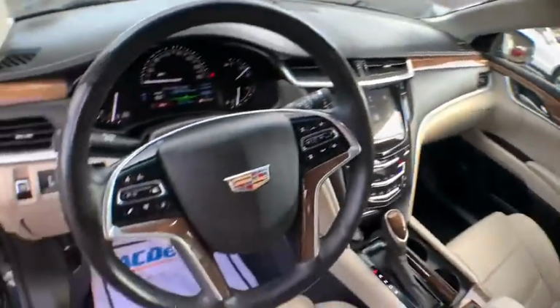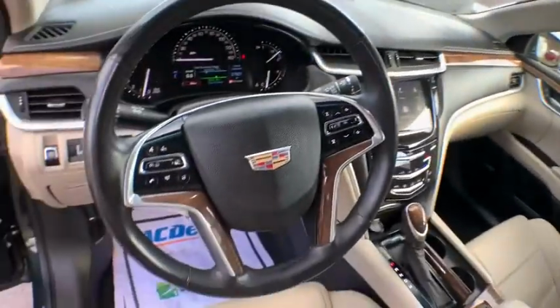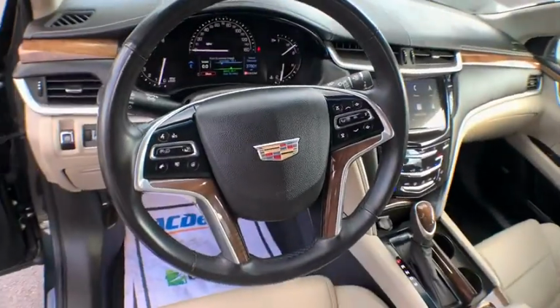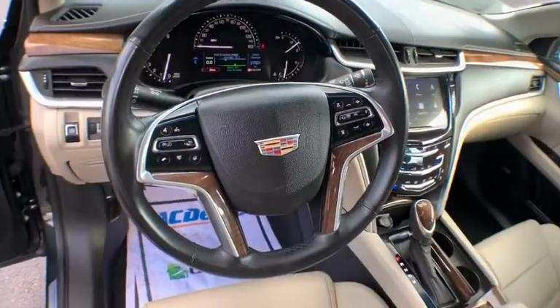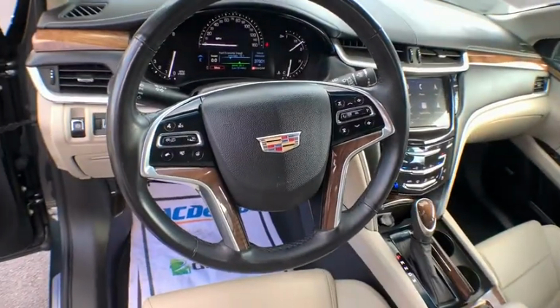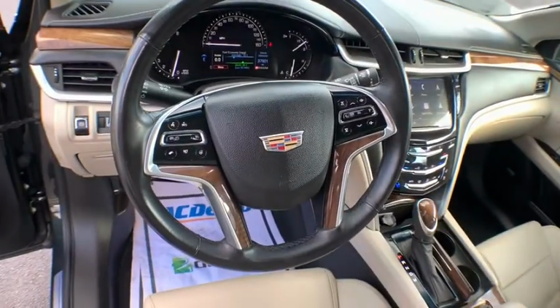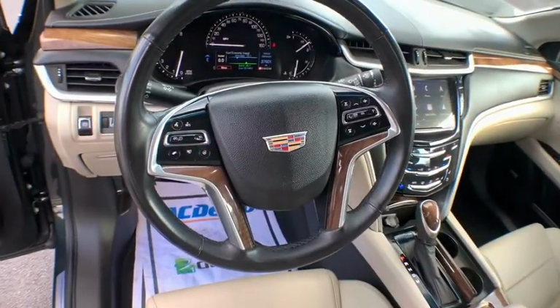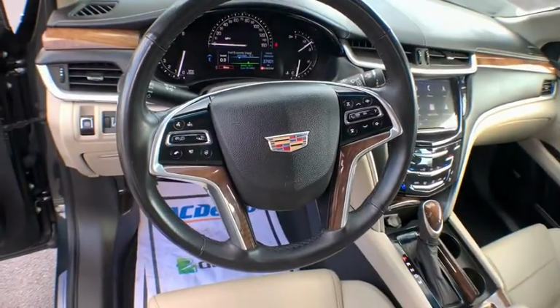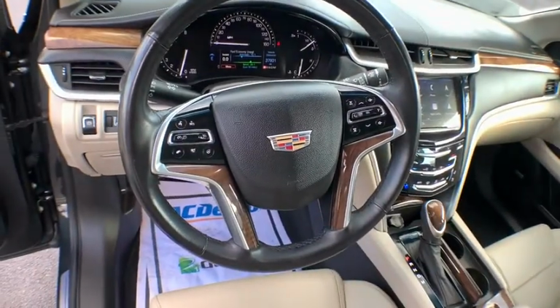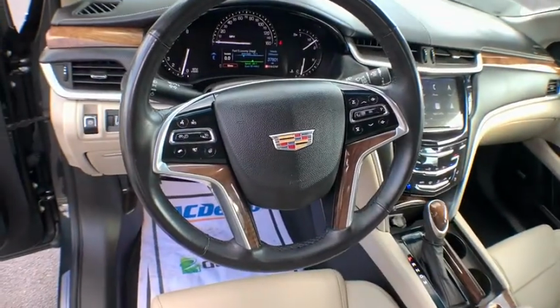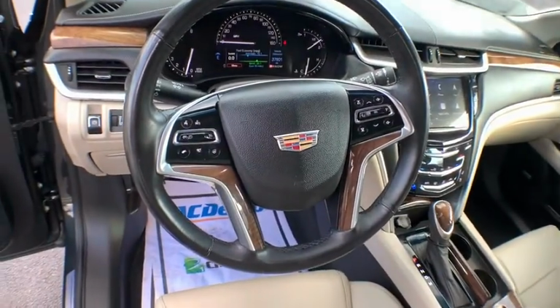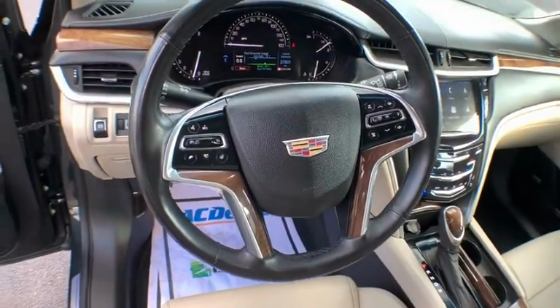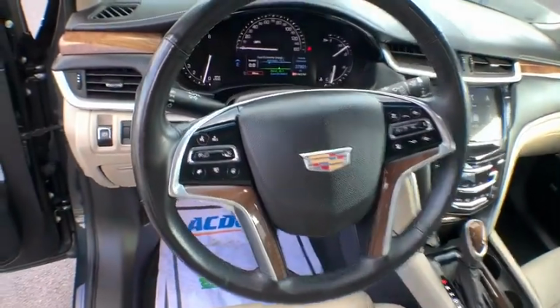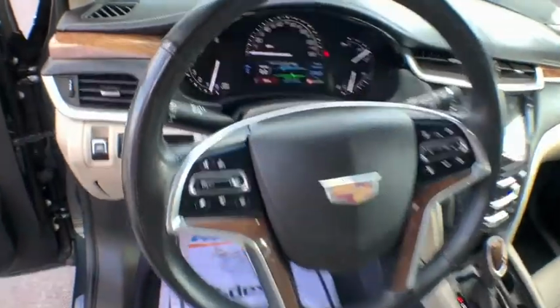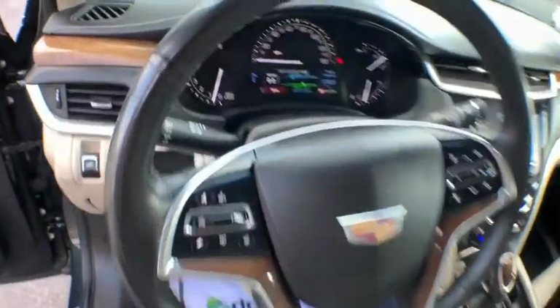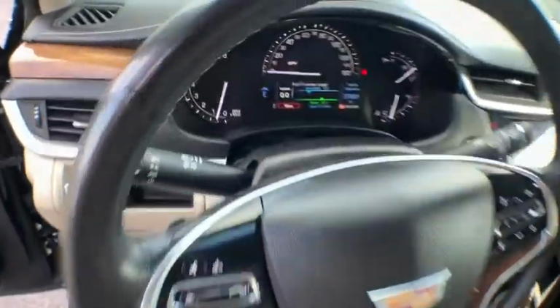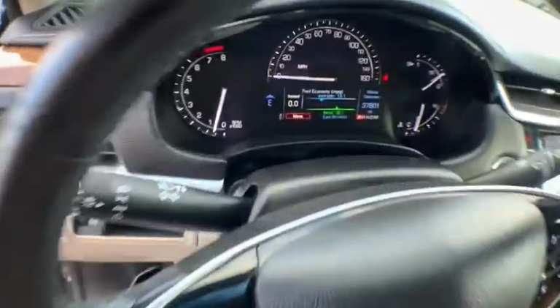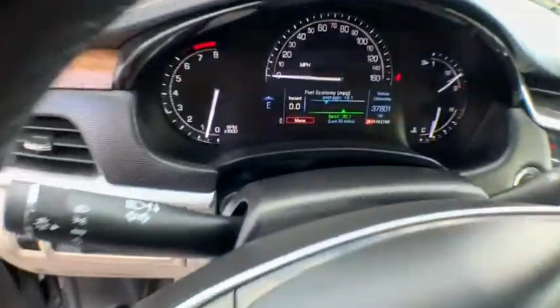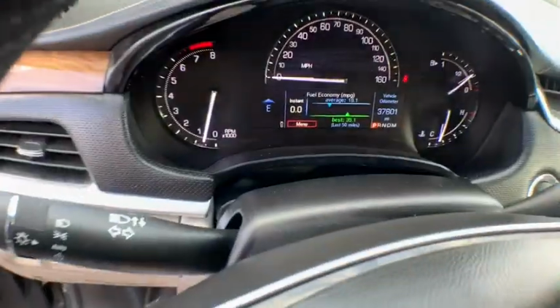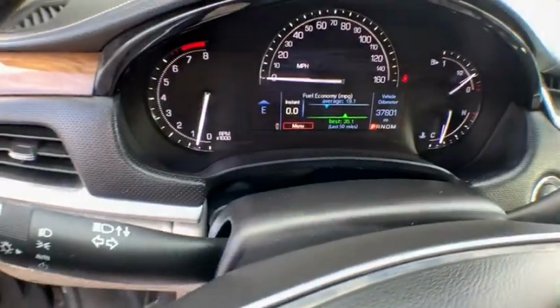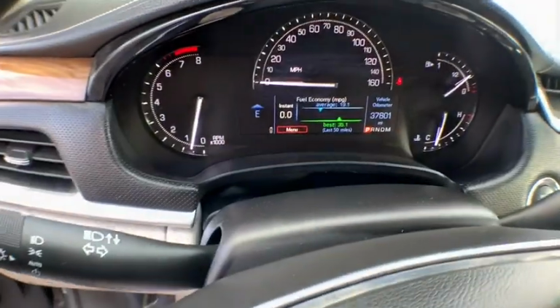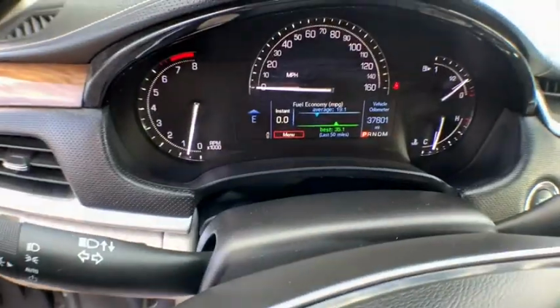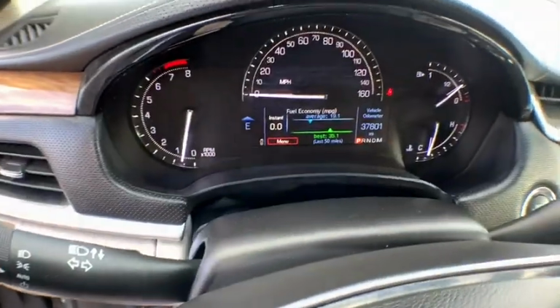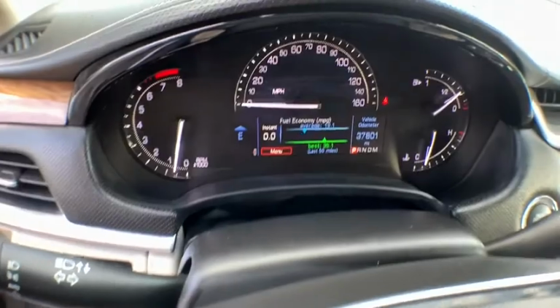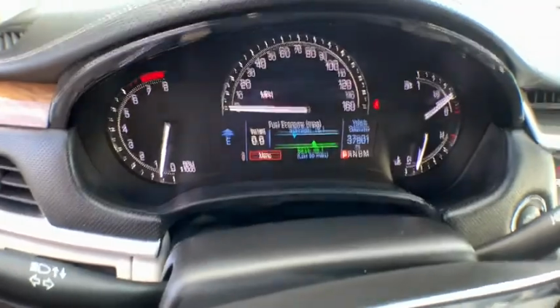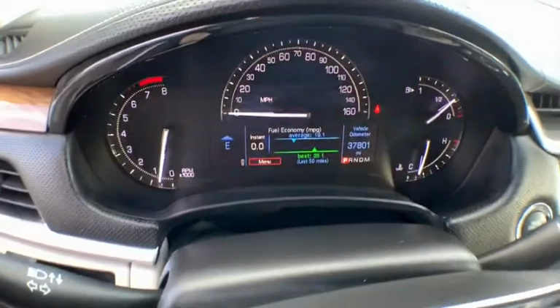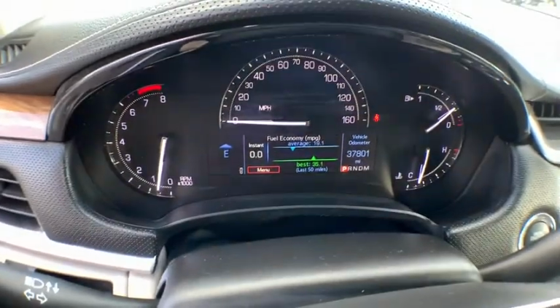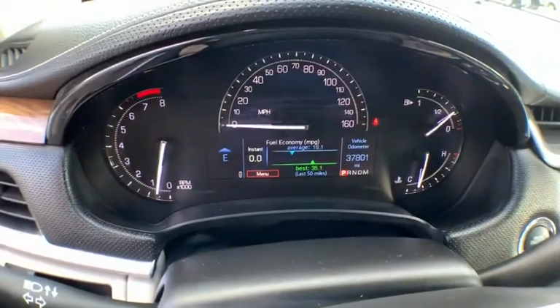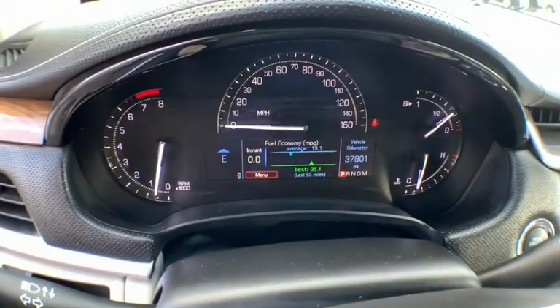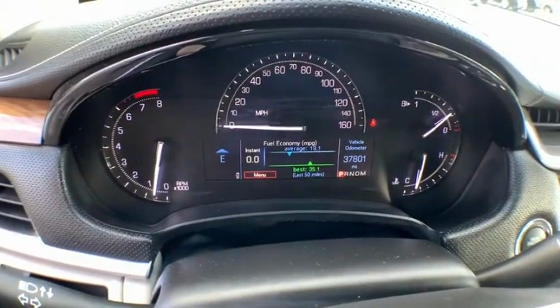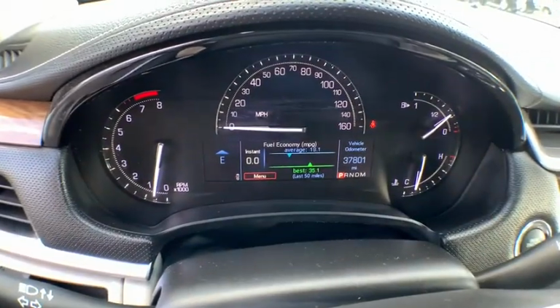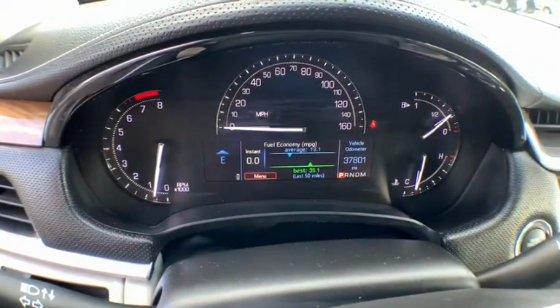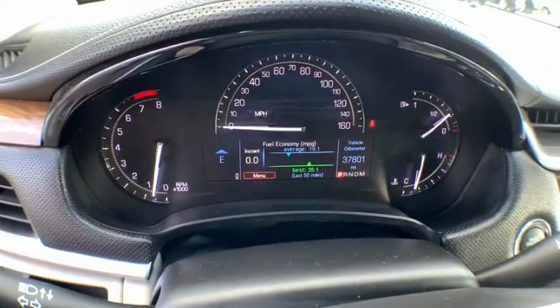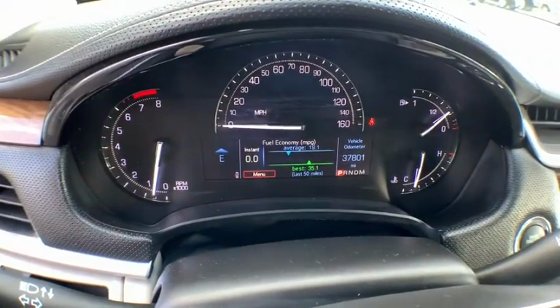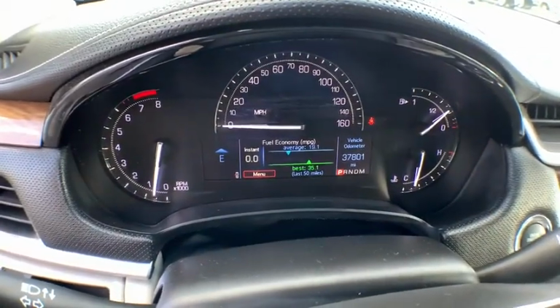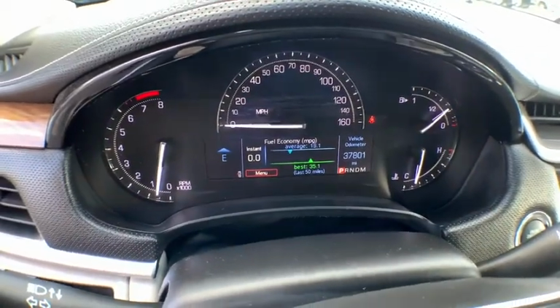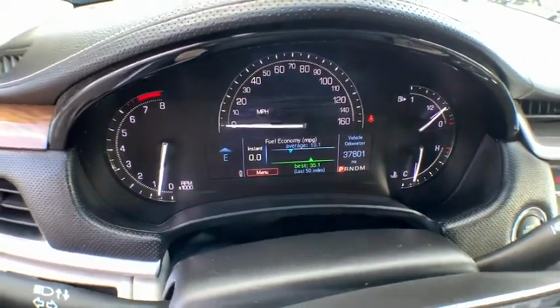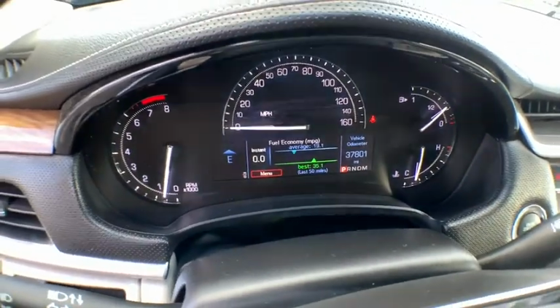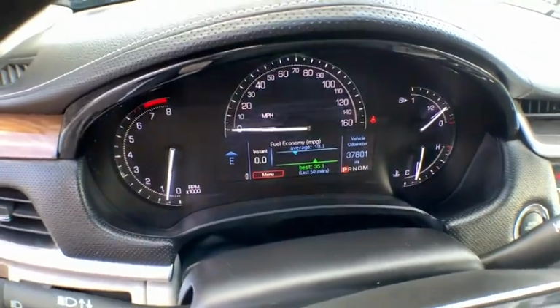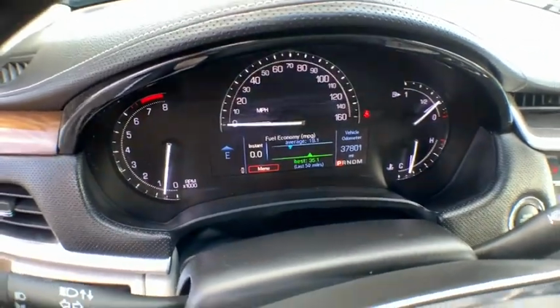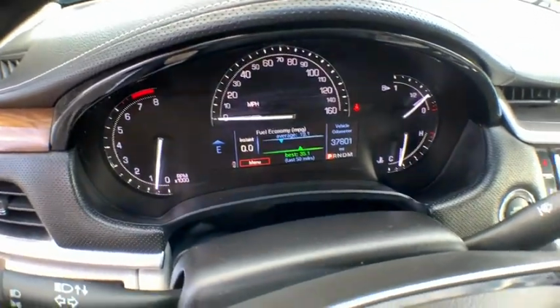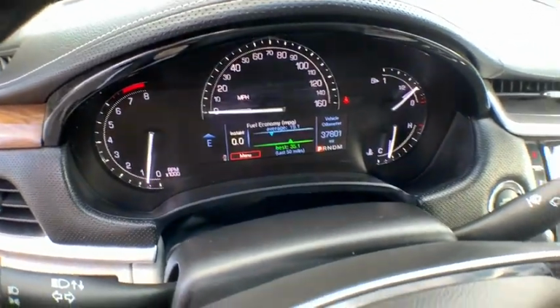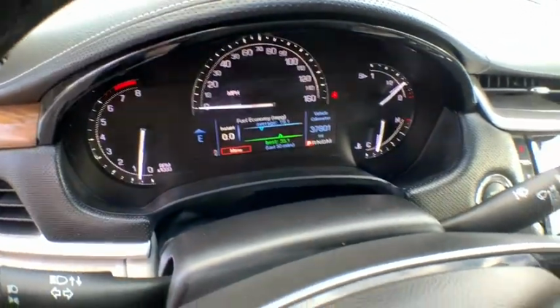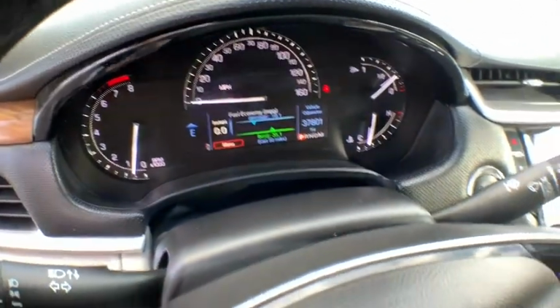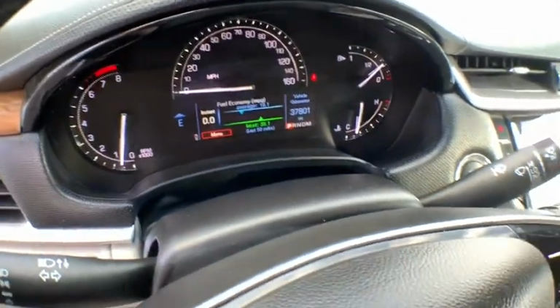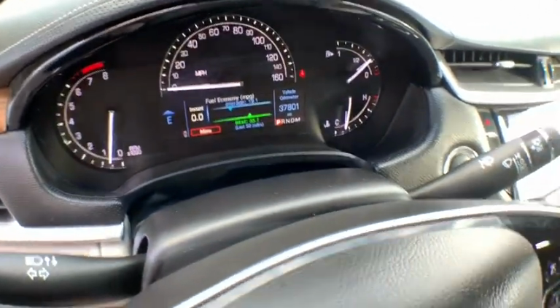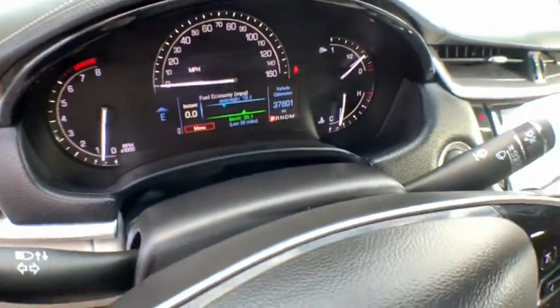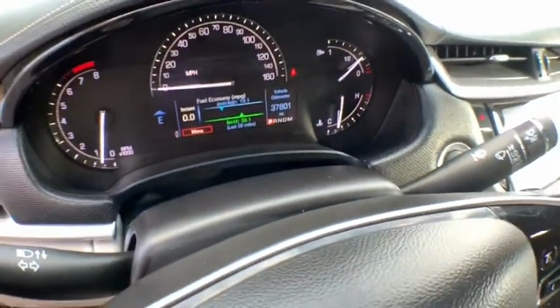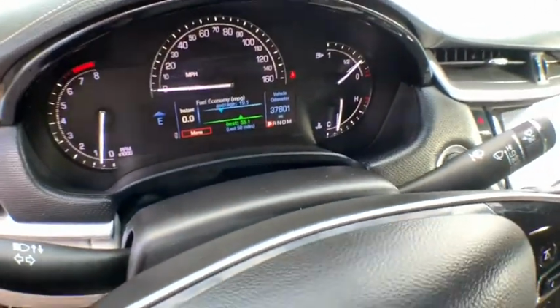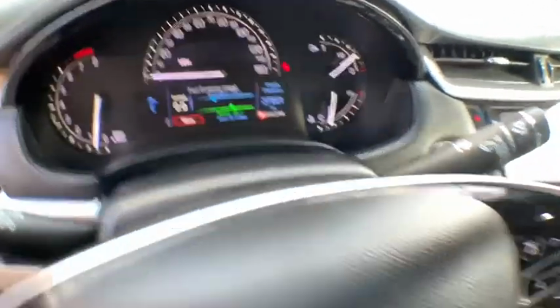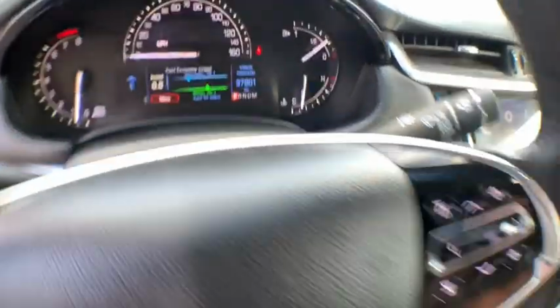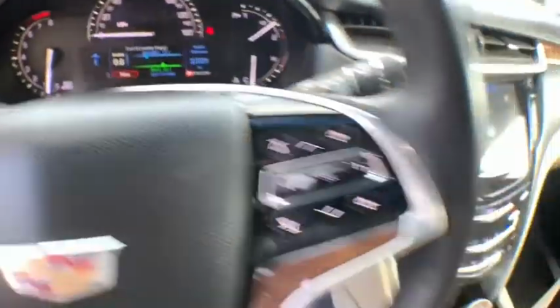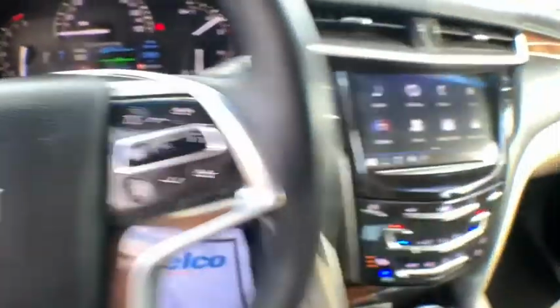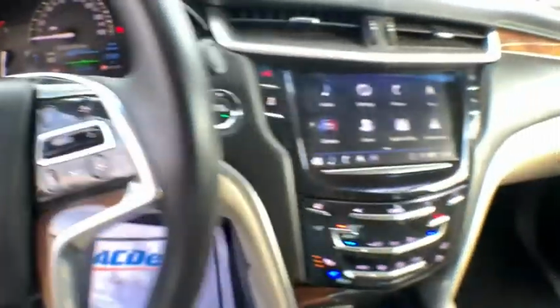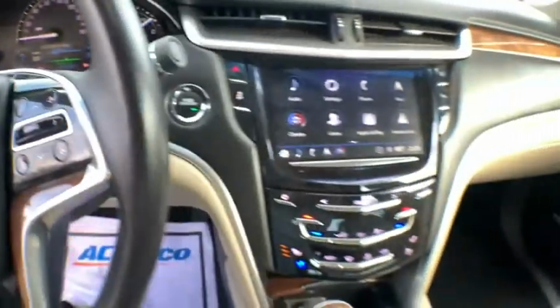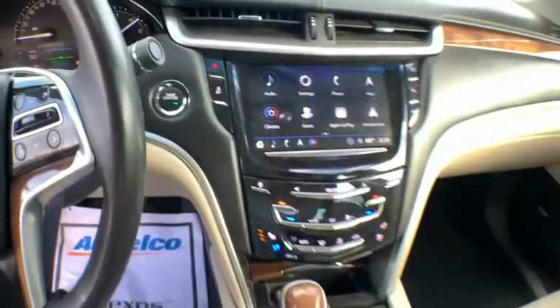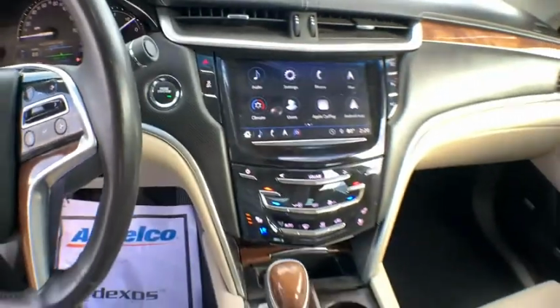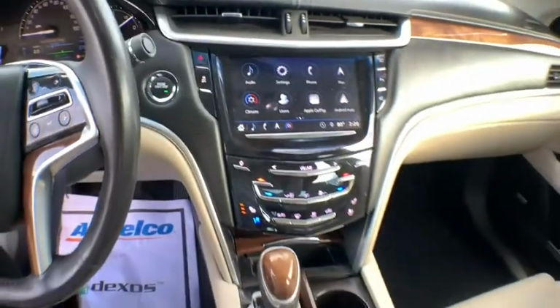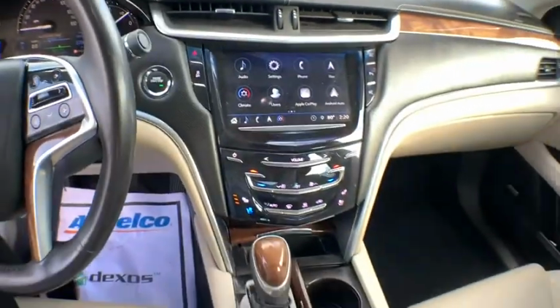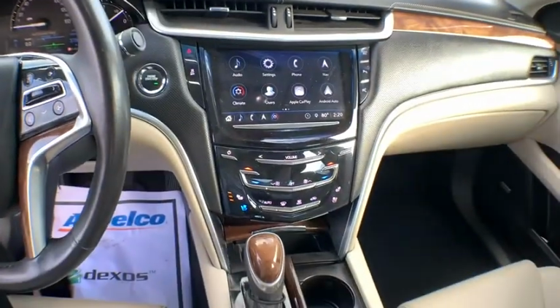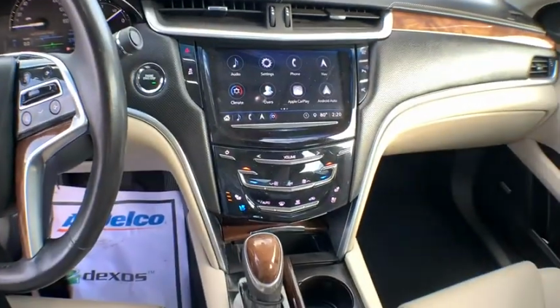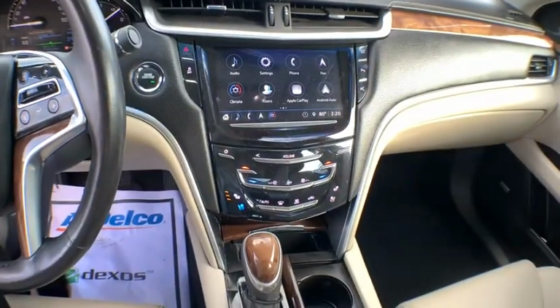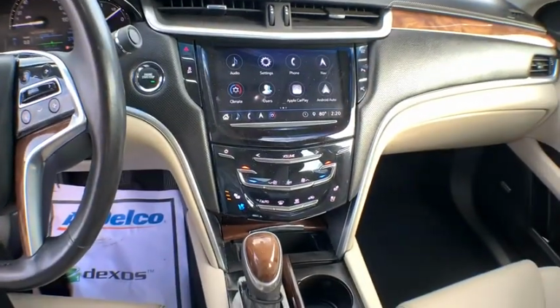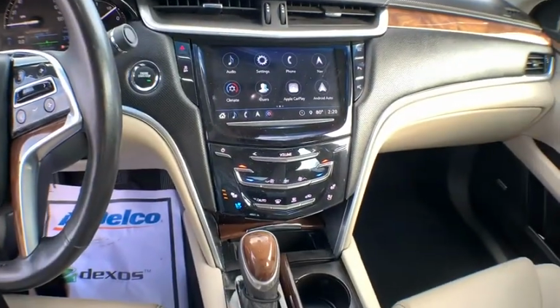Compass, security system, heated steering wheel, rear window defroster, trip computer, tachometer, panic alarm, brake assist.